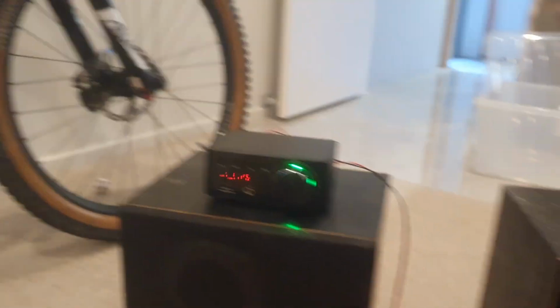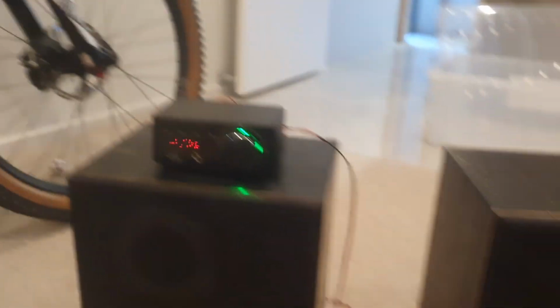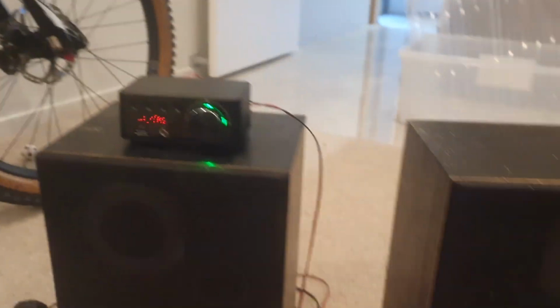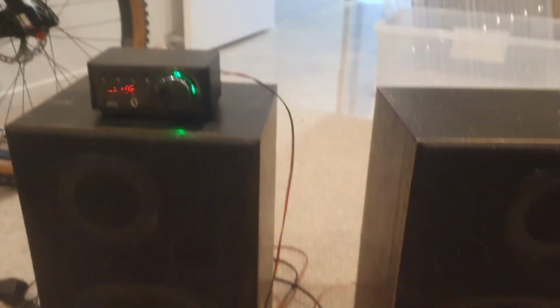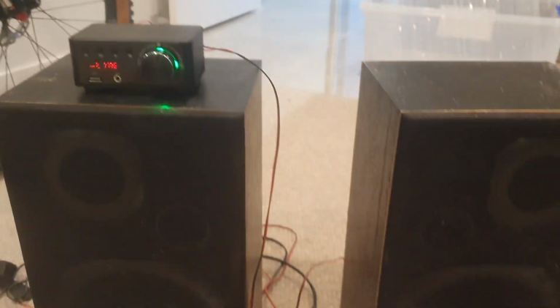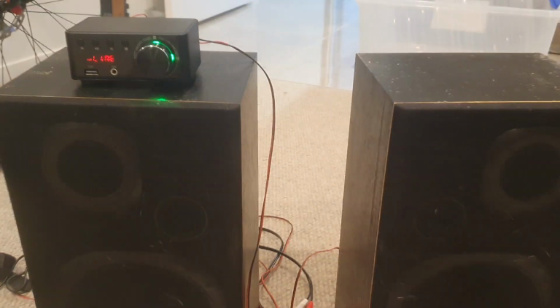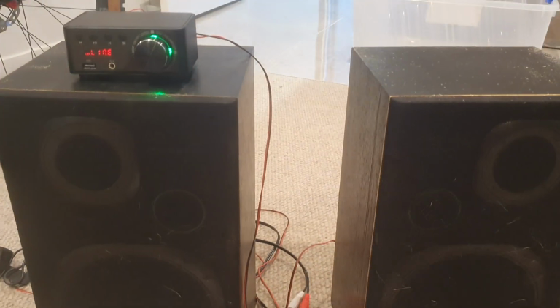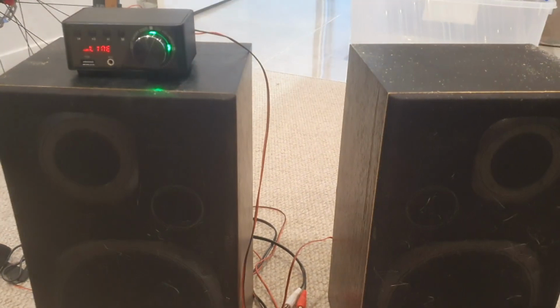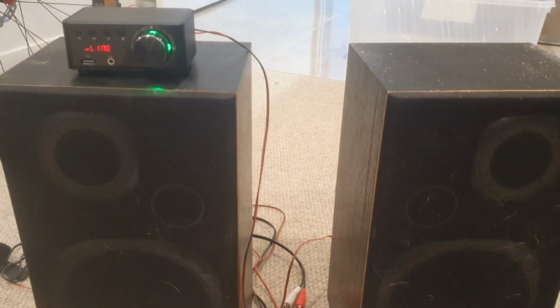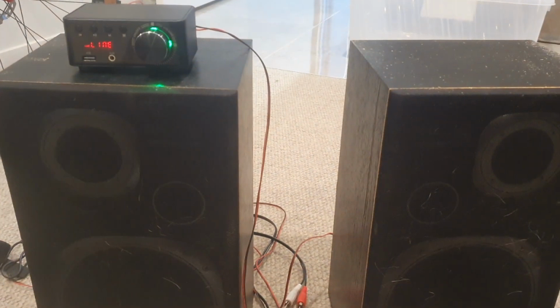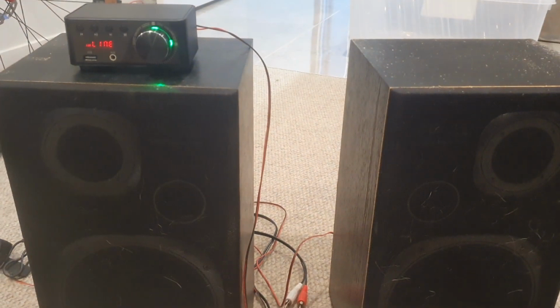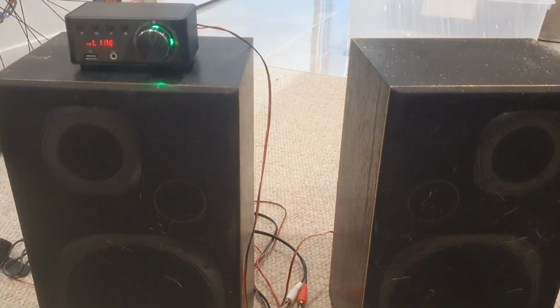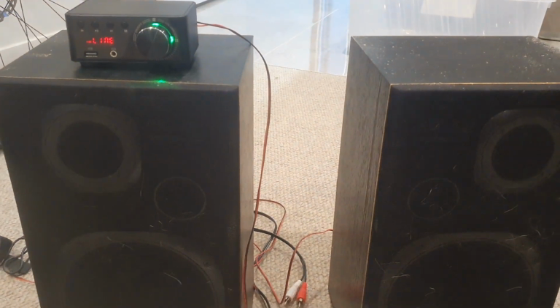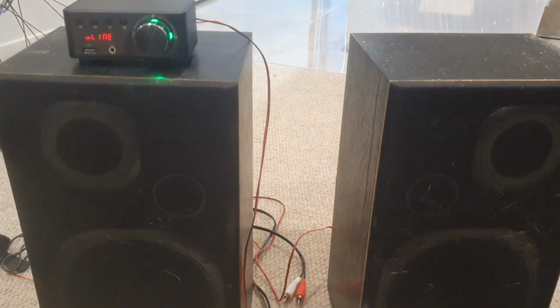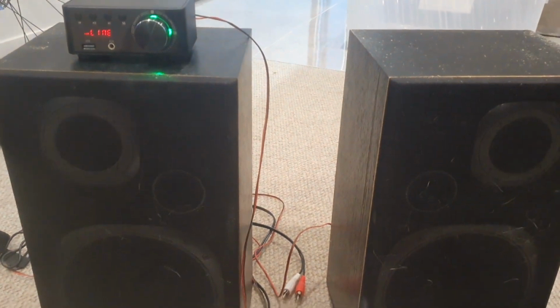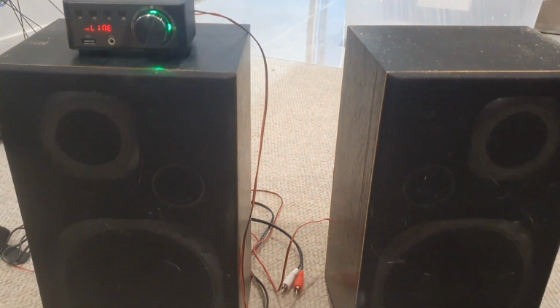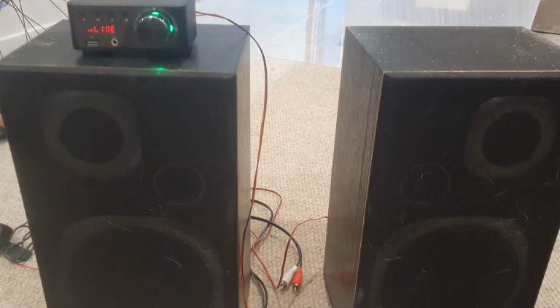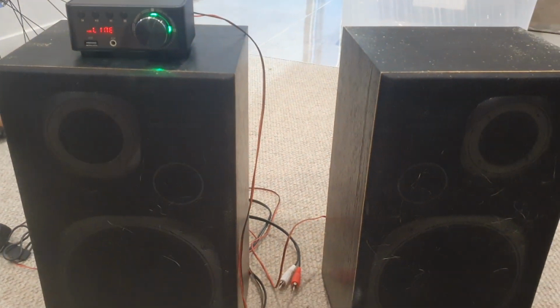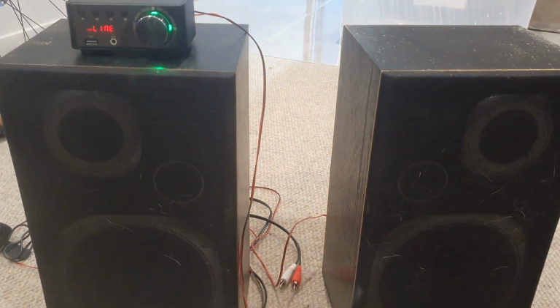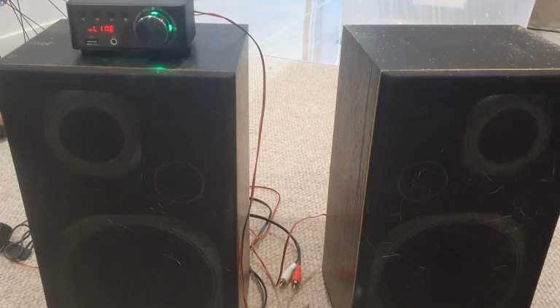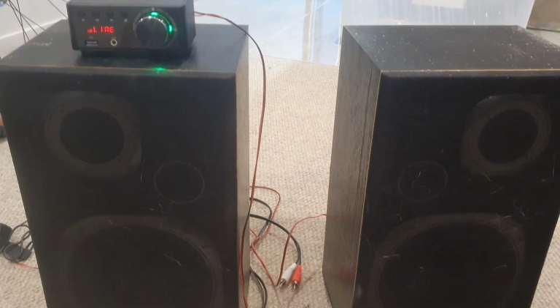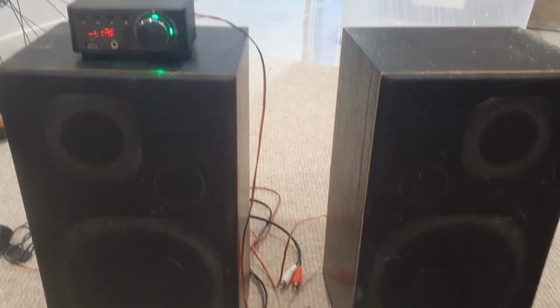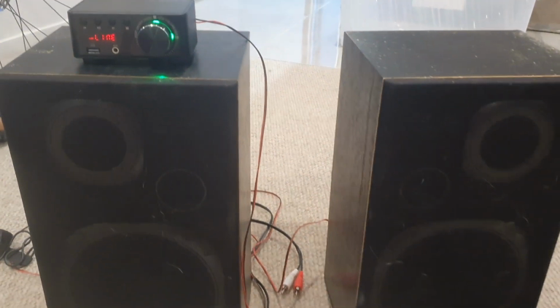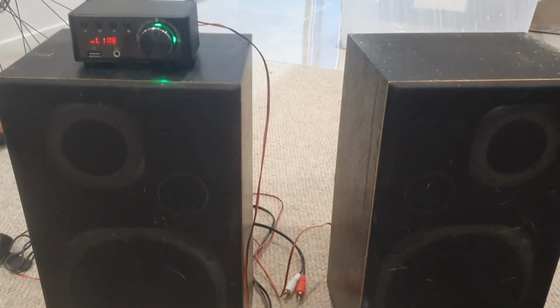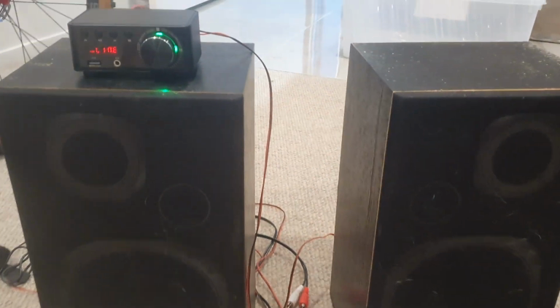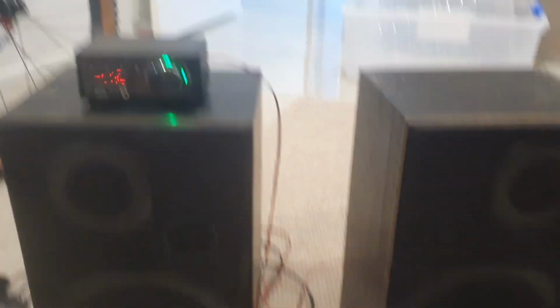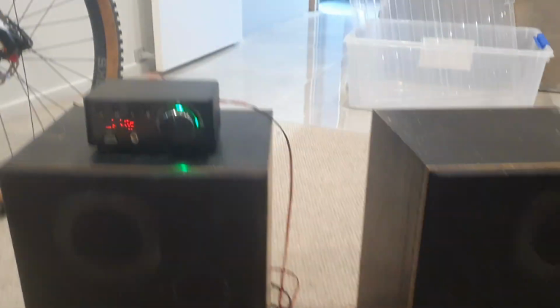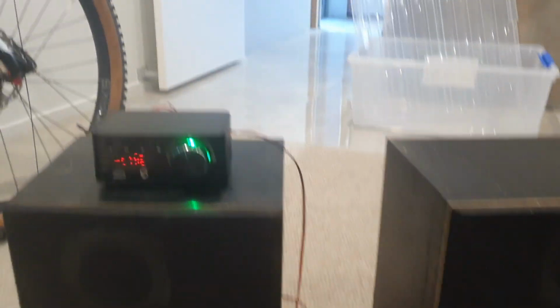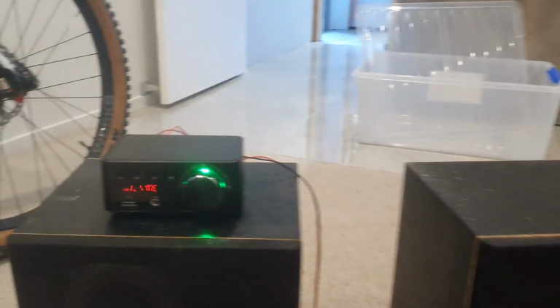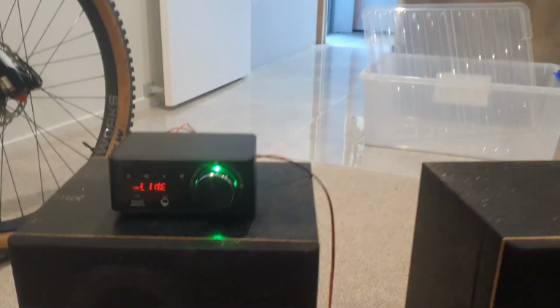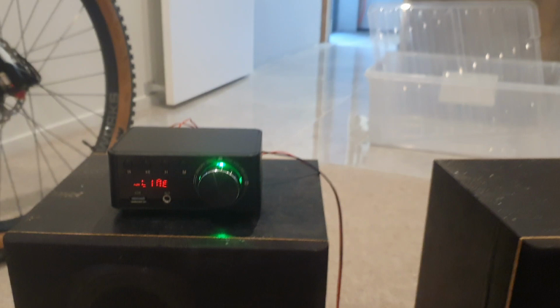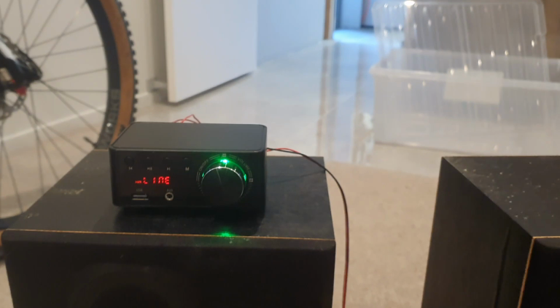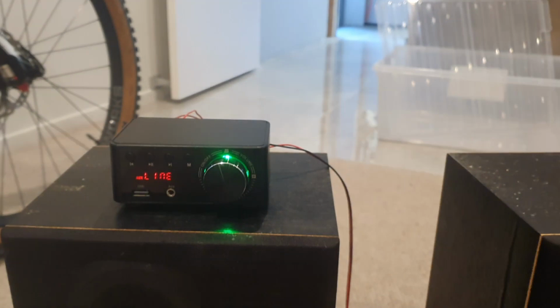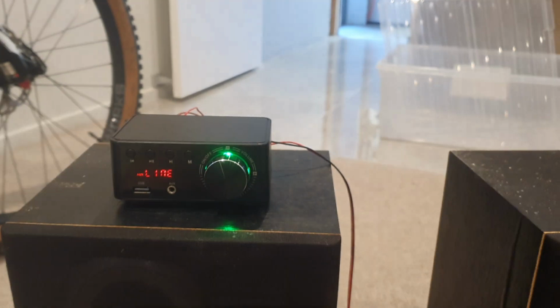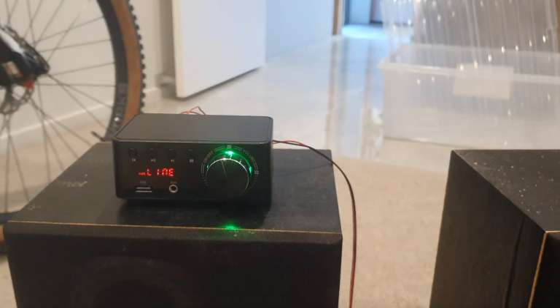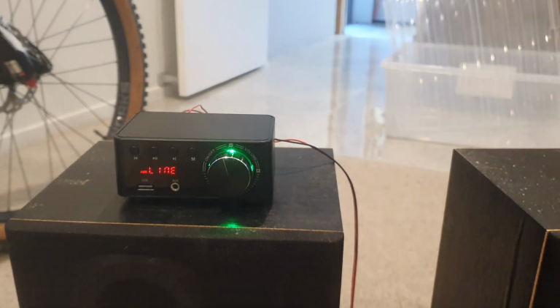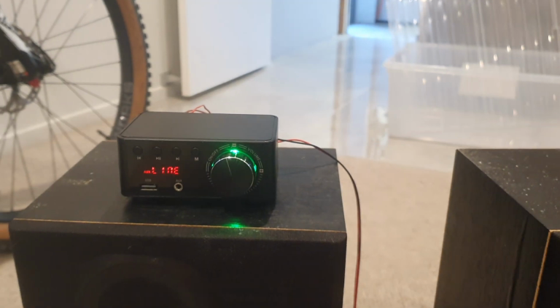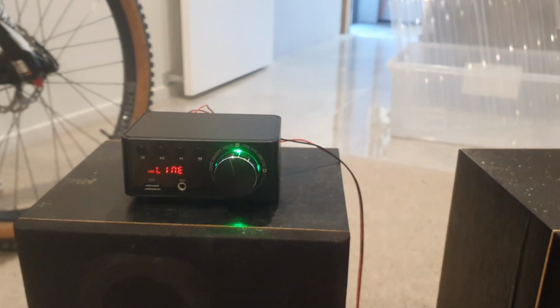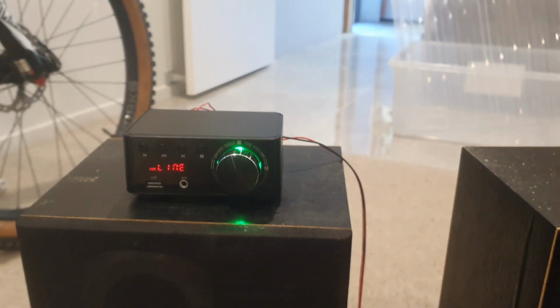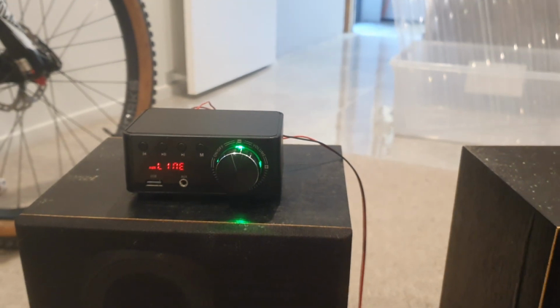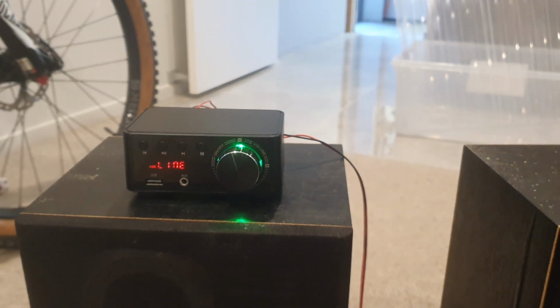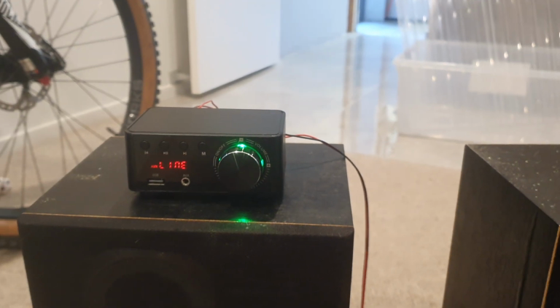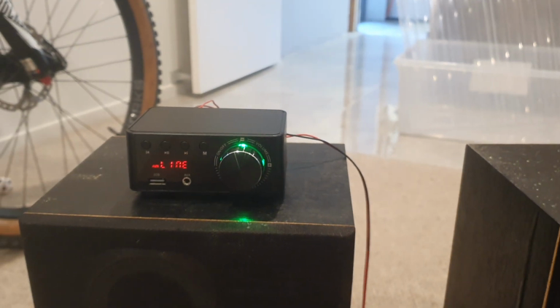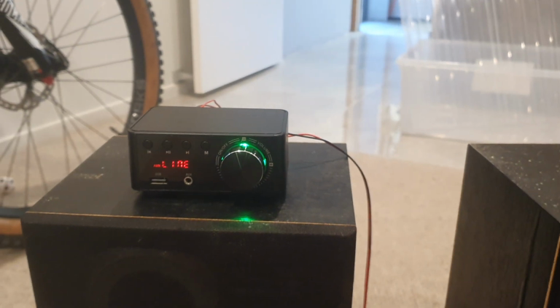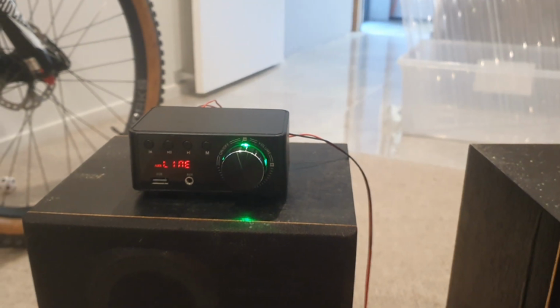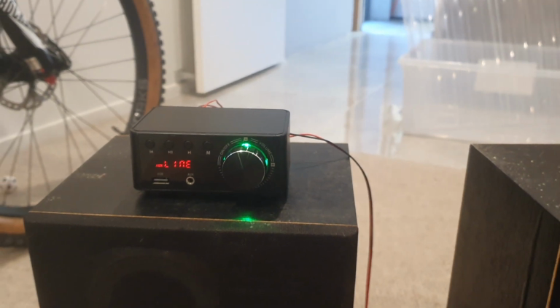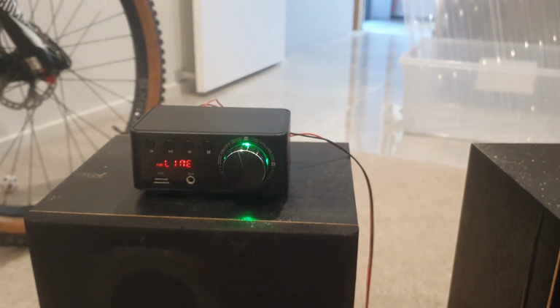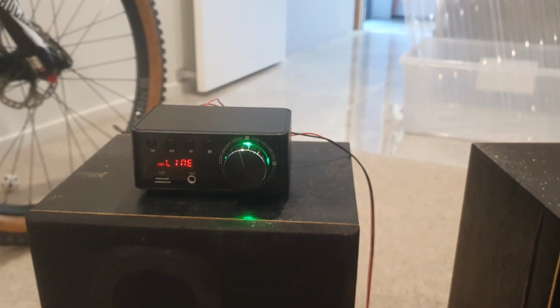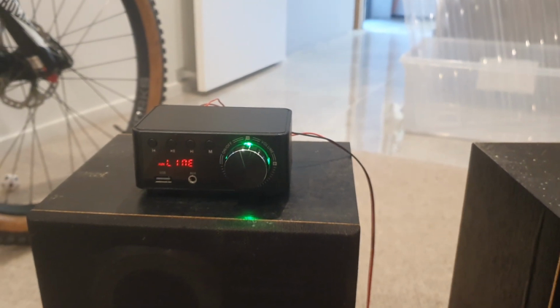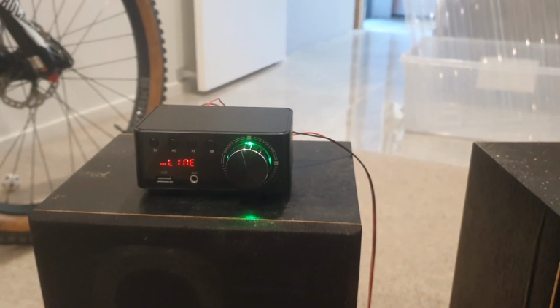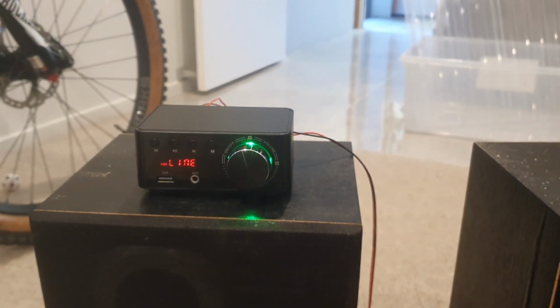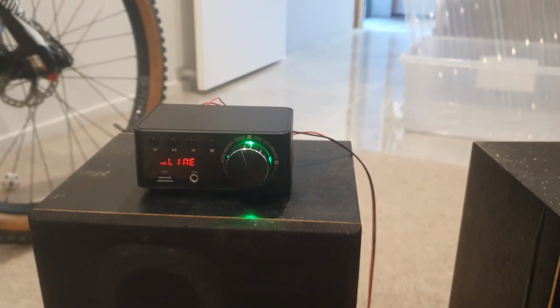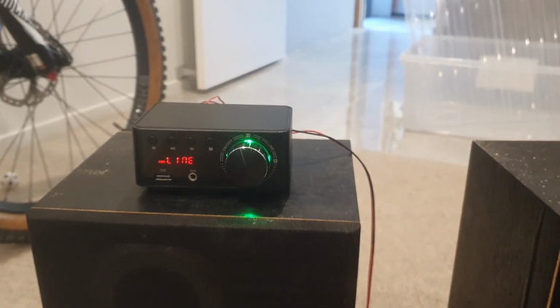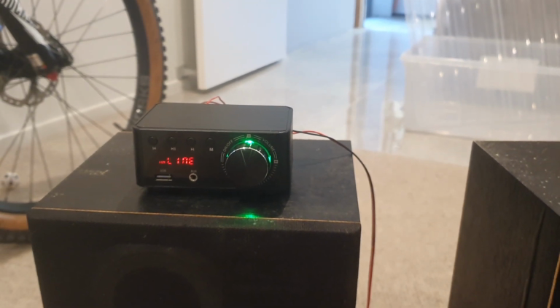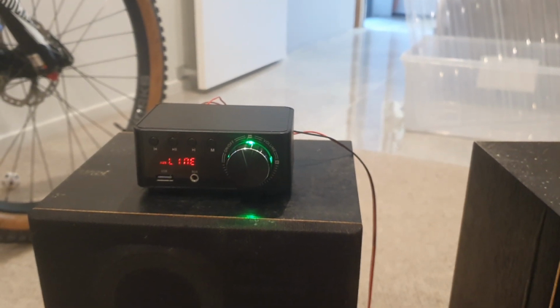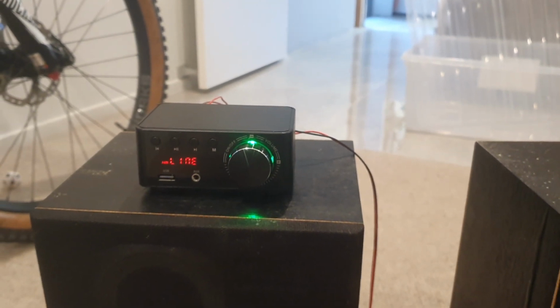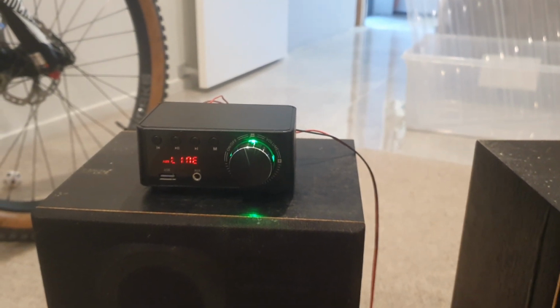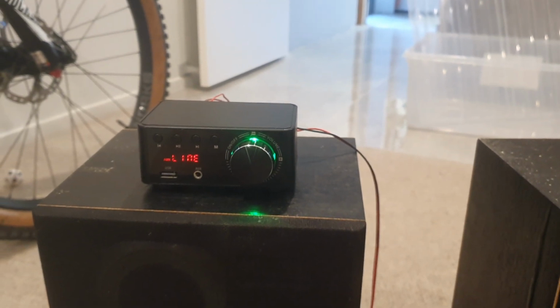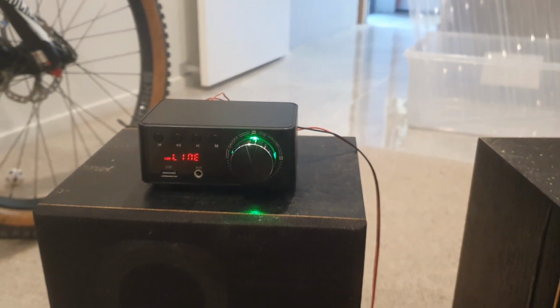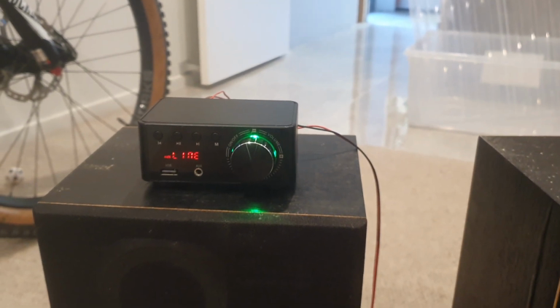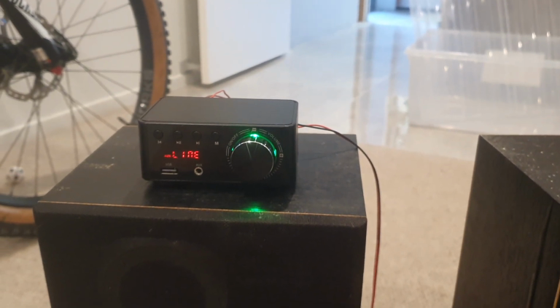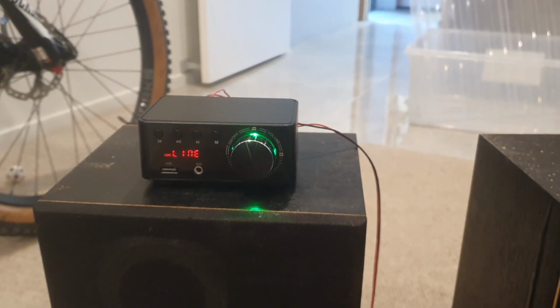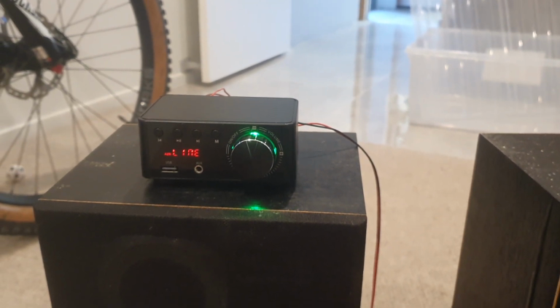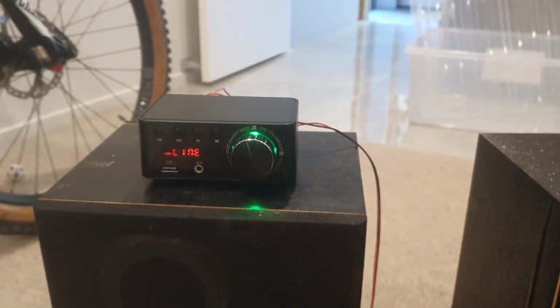Just cranked the tunes before, it's pretty loud. So definitely would give it a five star from AliExpress. Alright, we'll talk to you later, cheers.